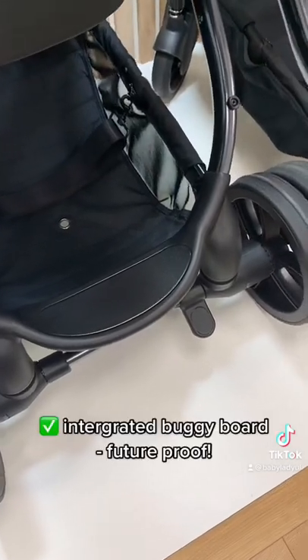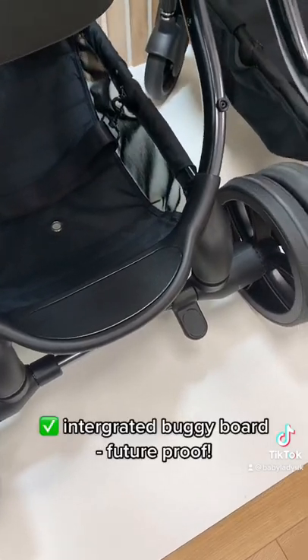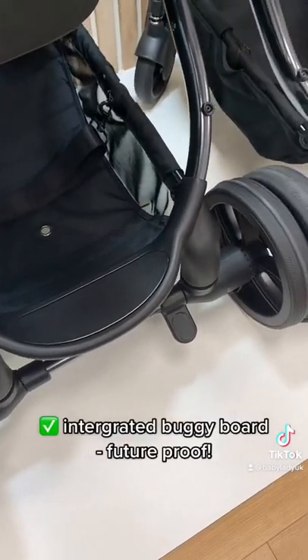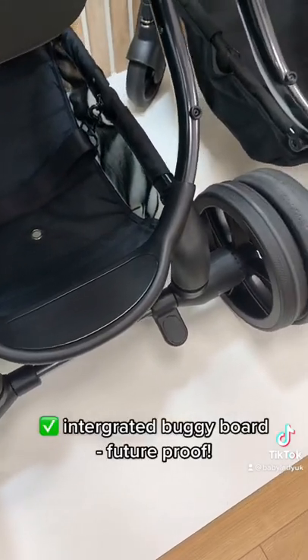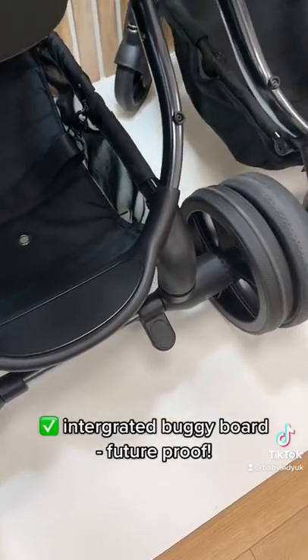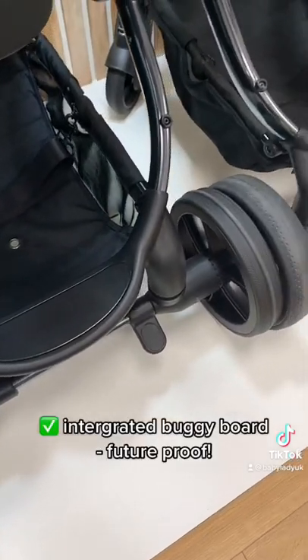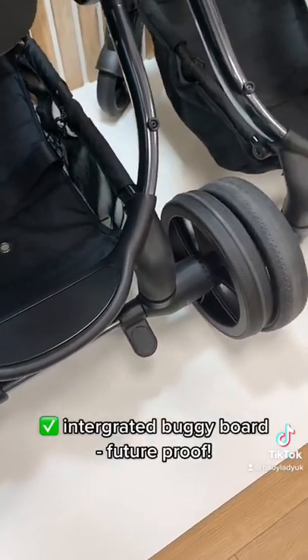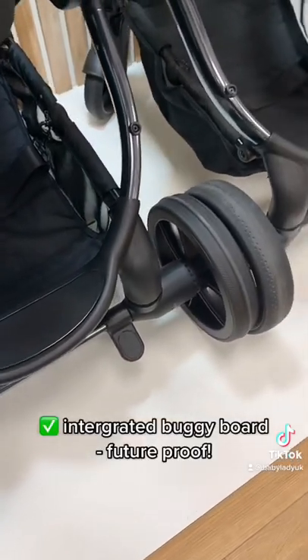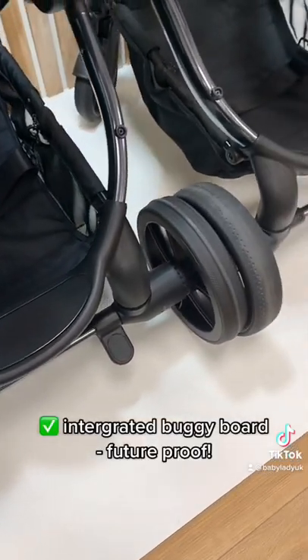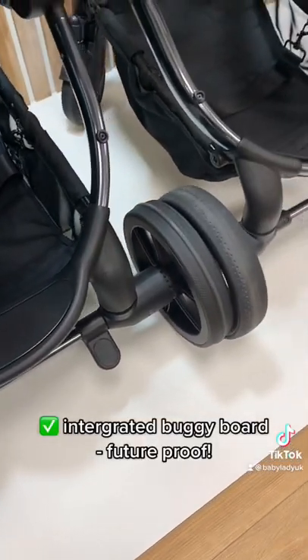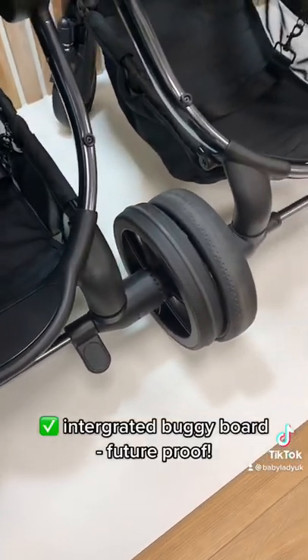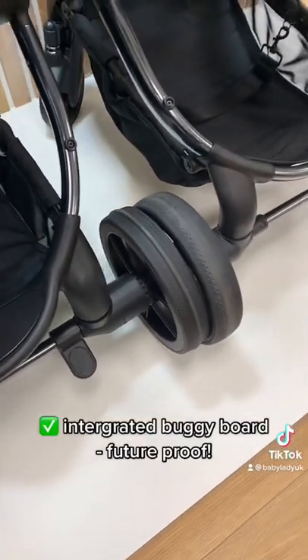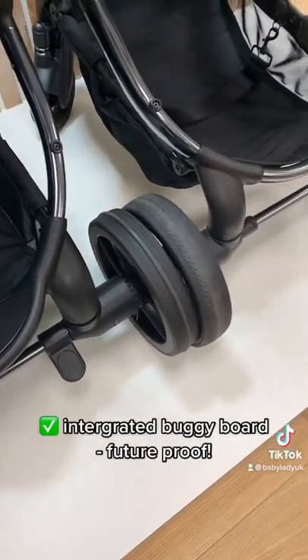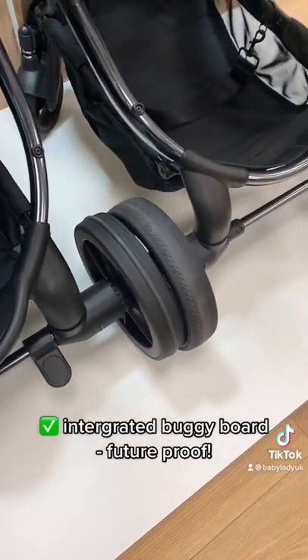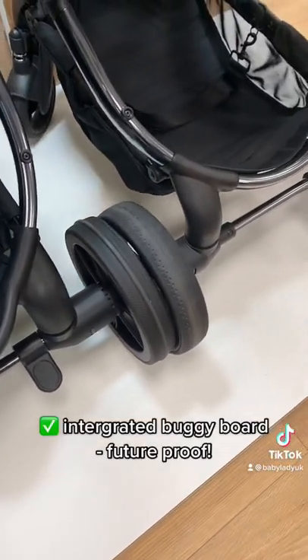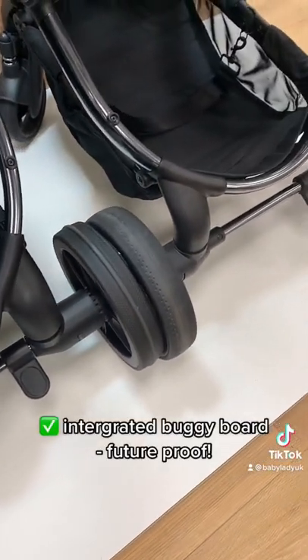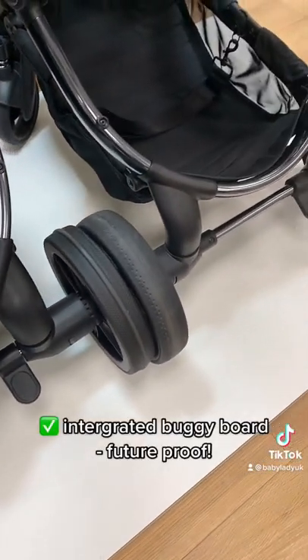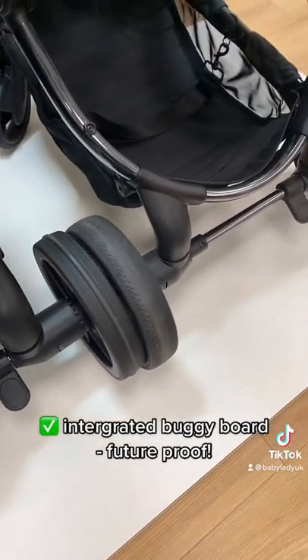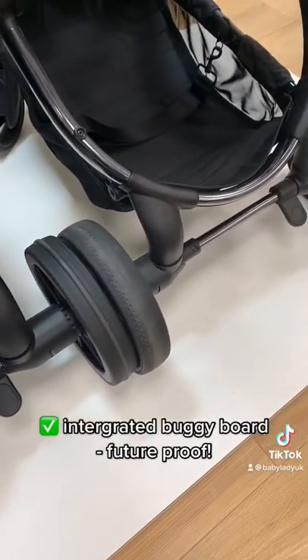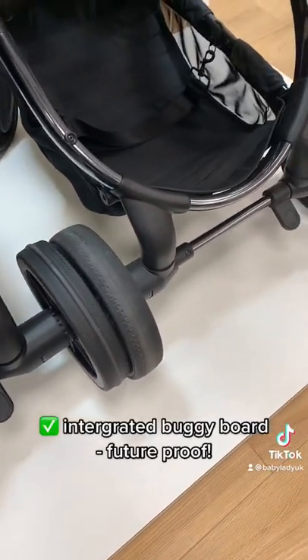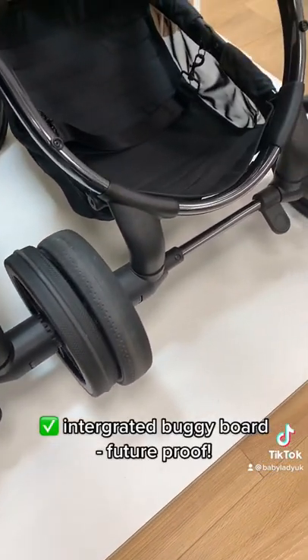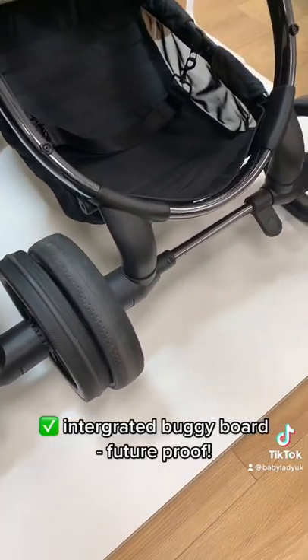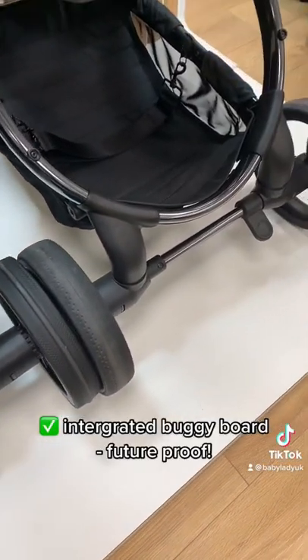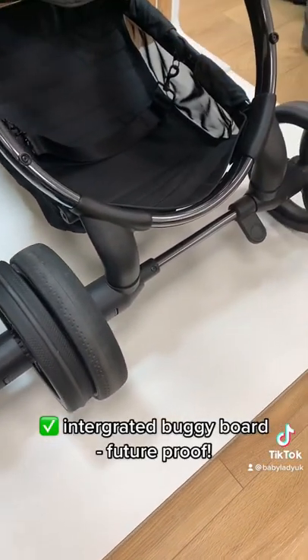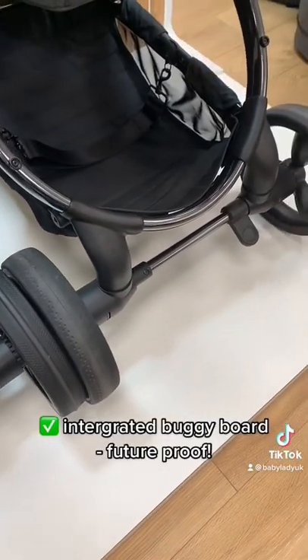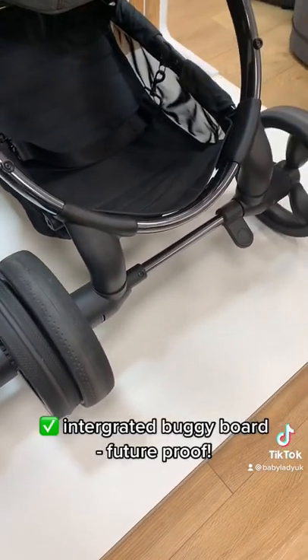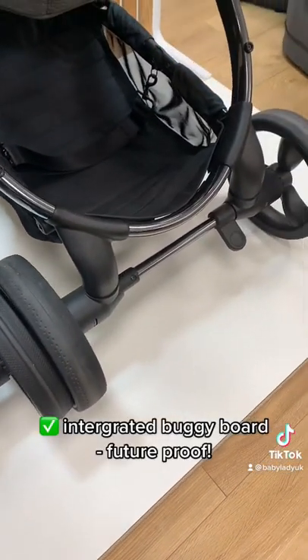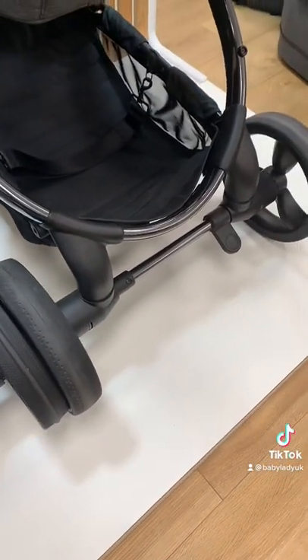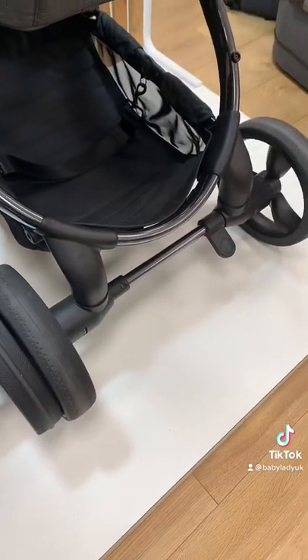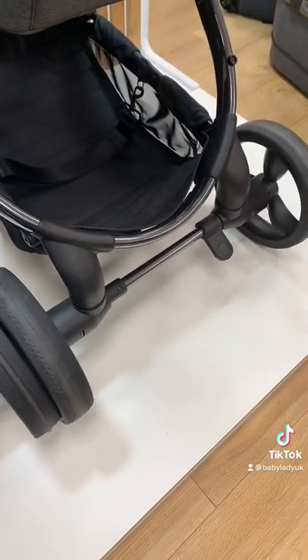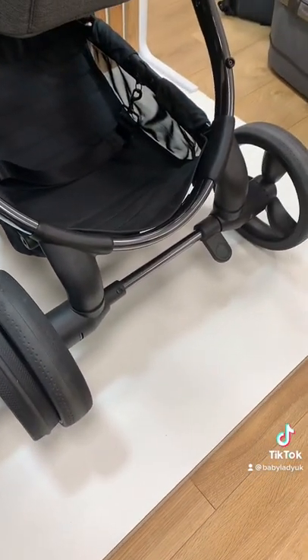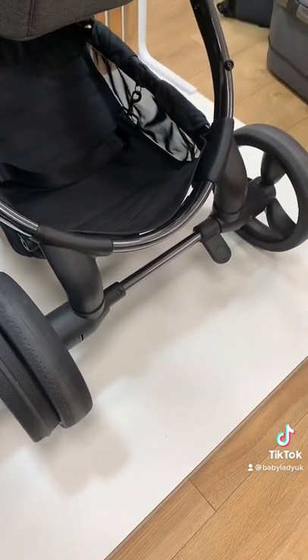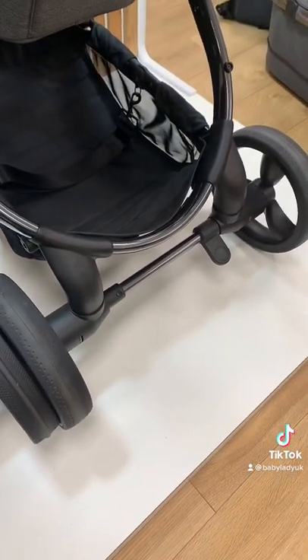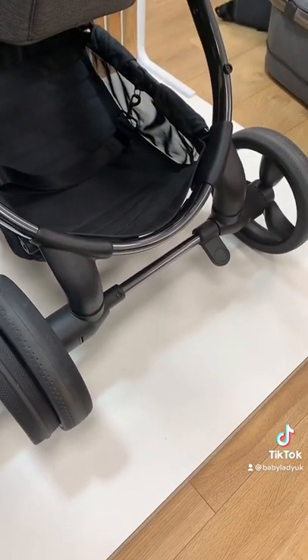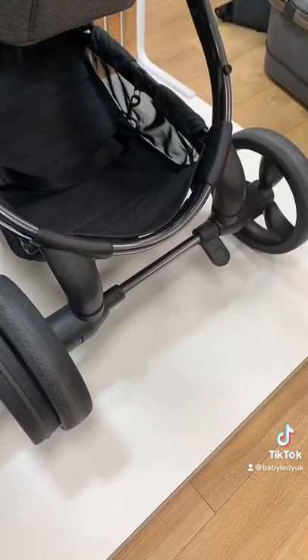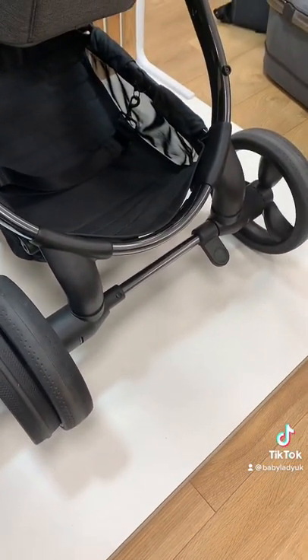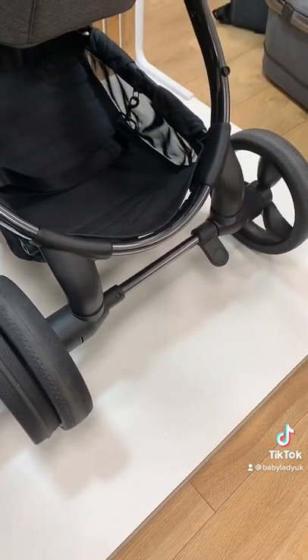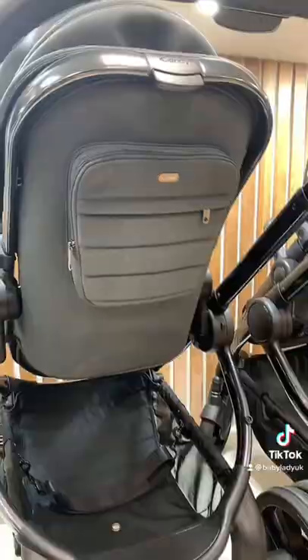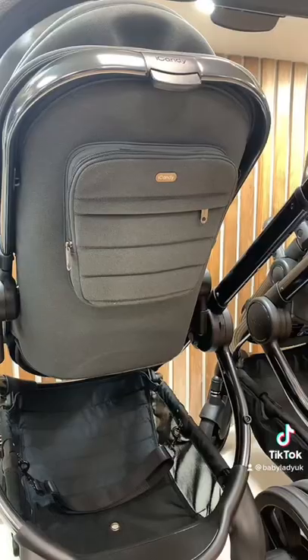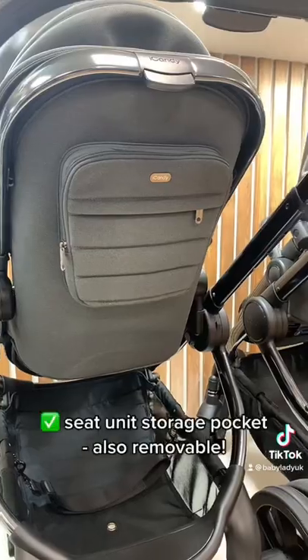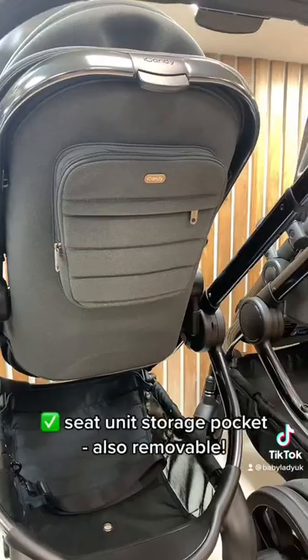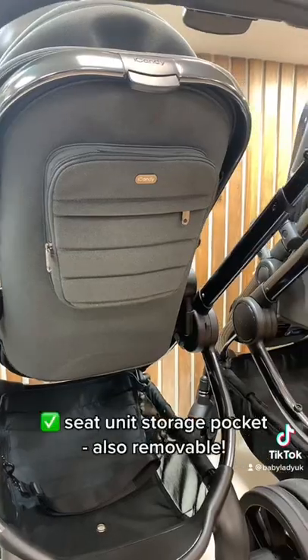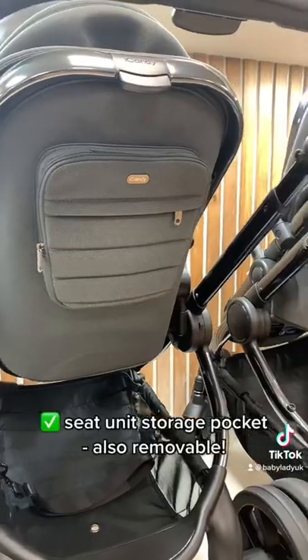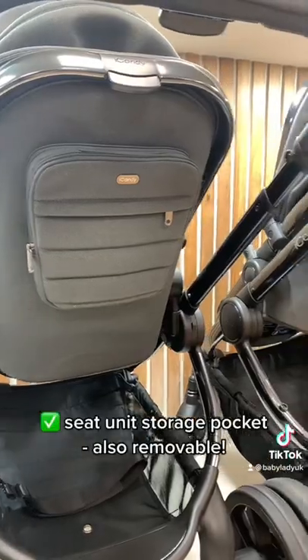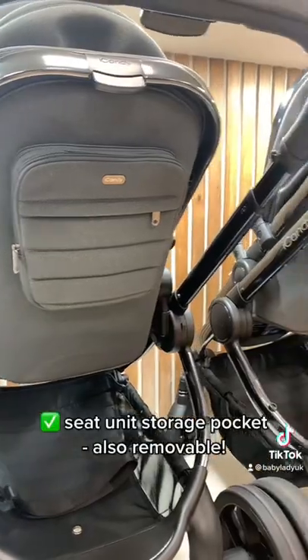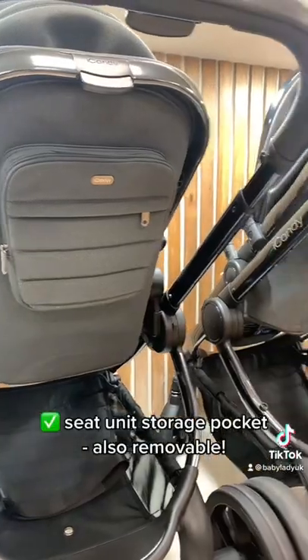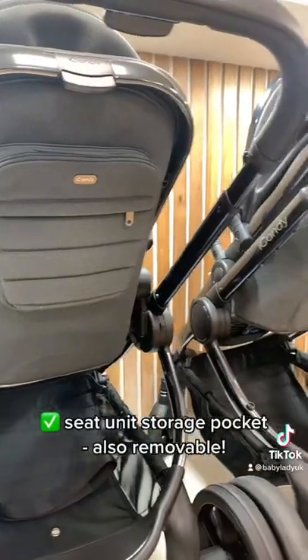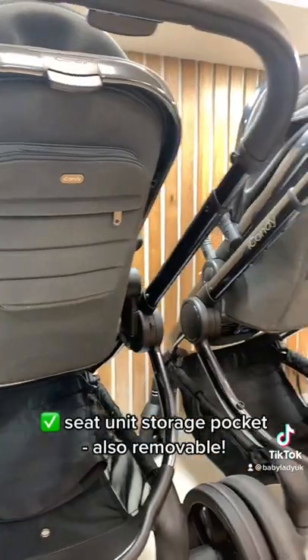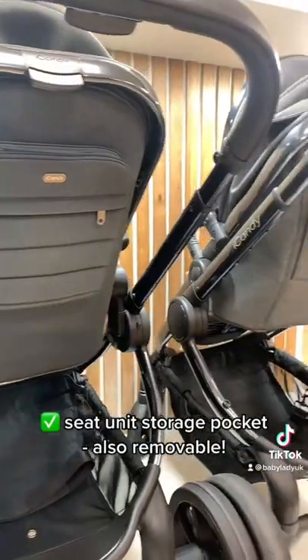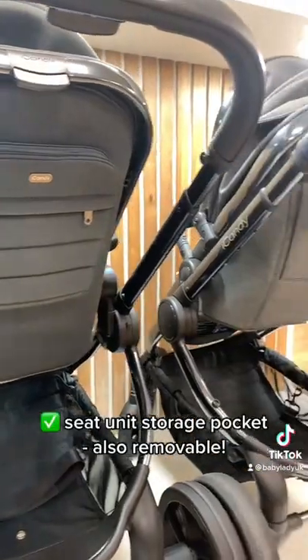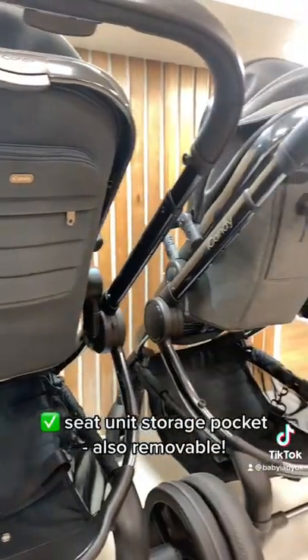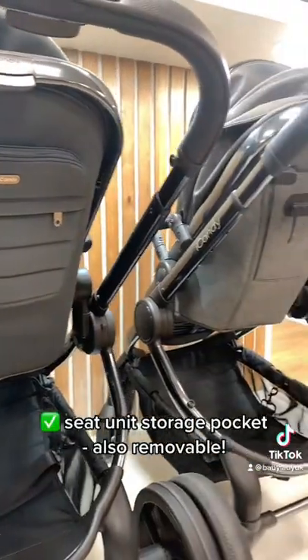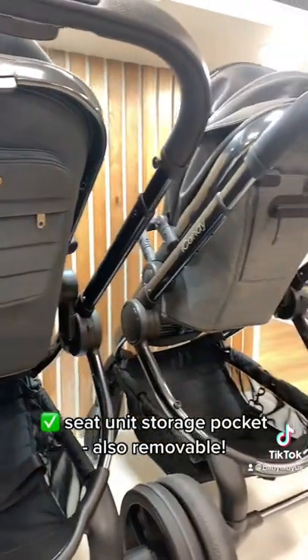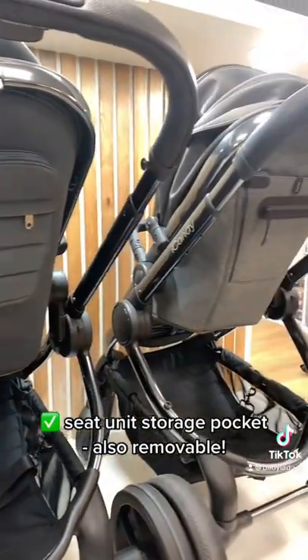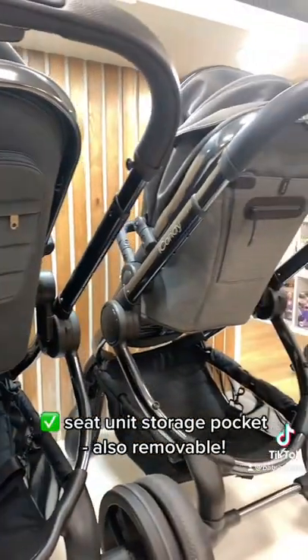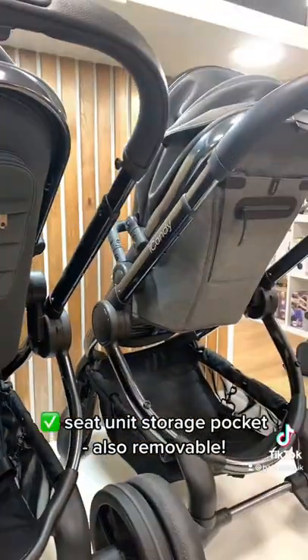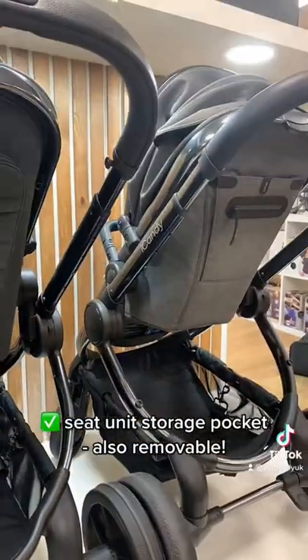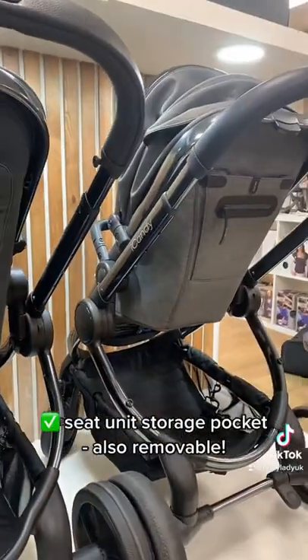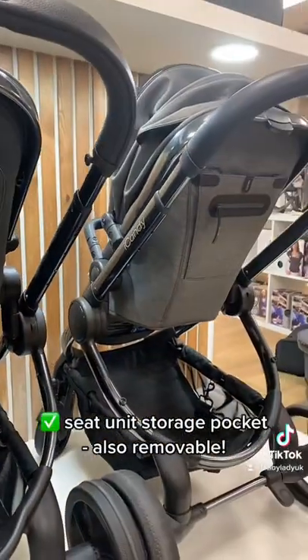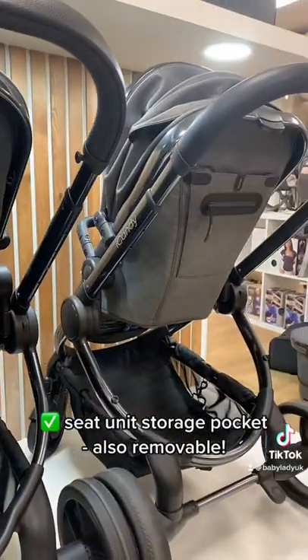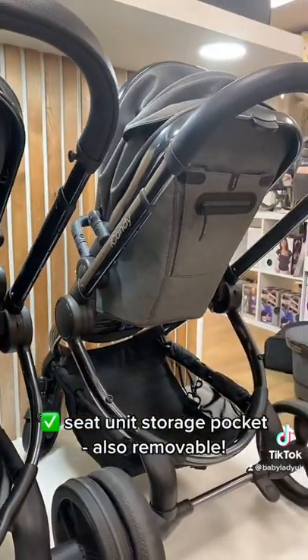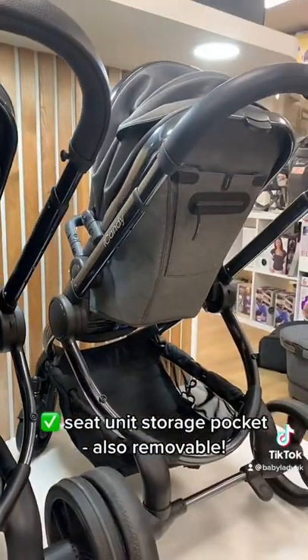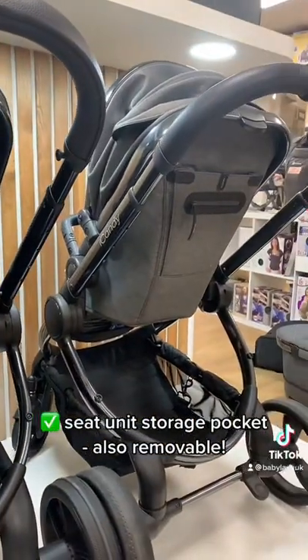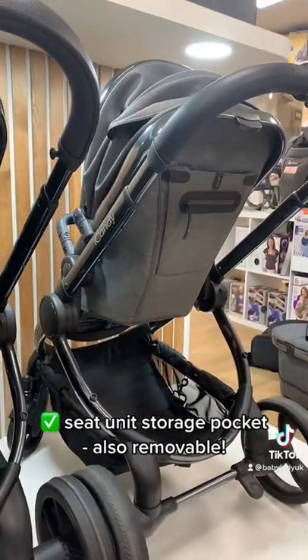There's an integrated buggy board making it future proof, and a seat unit storage pocket that is also removable.